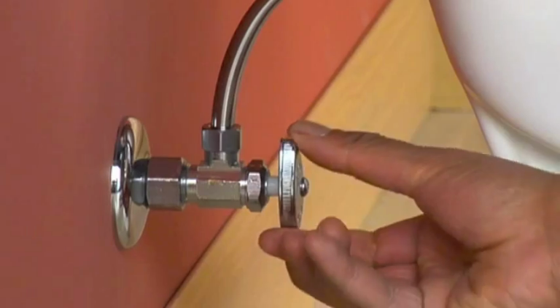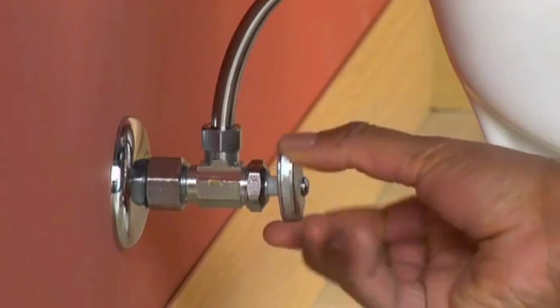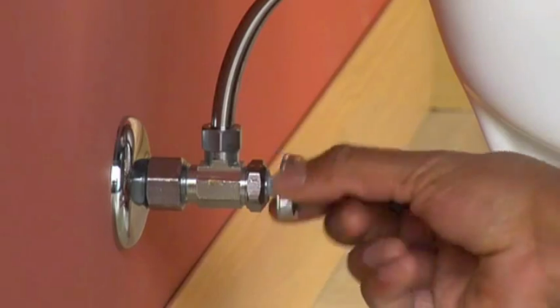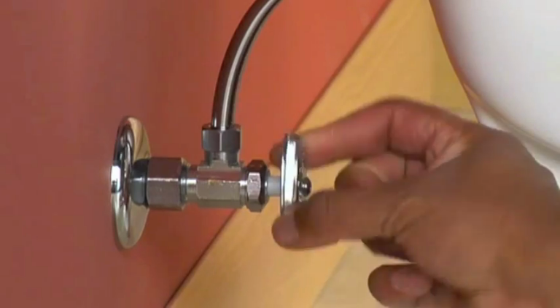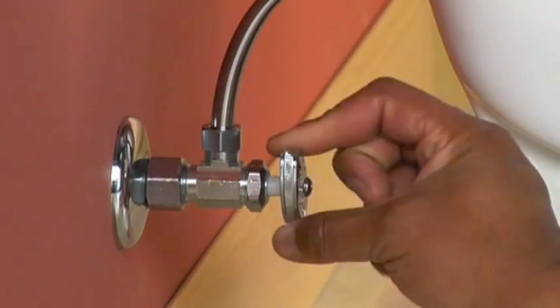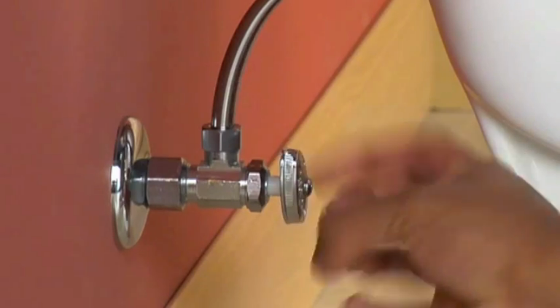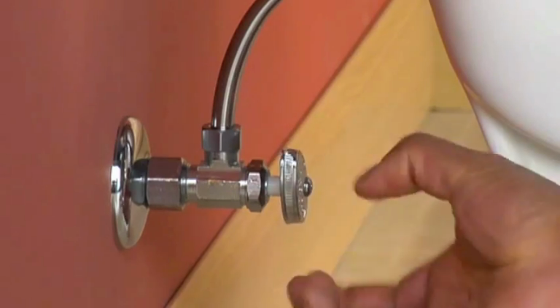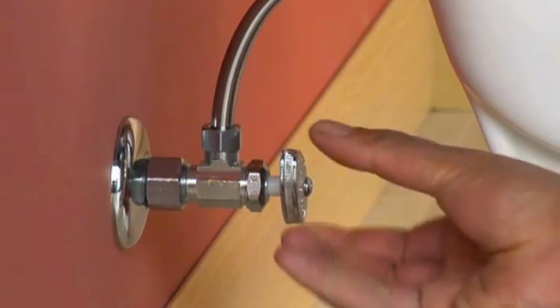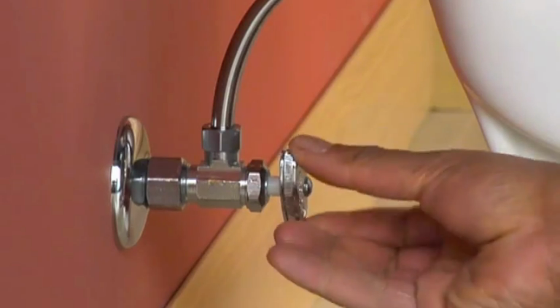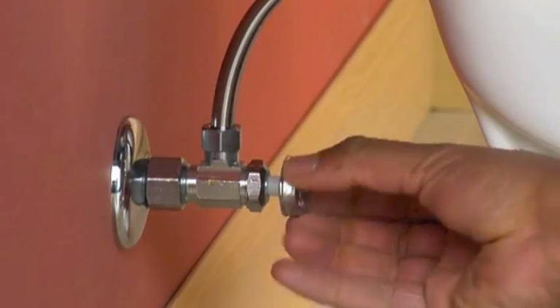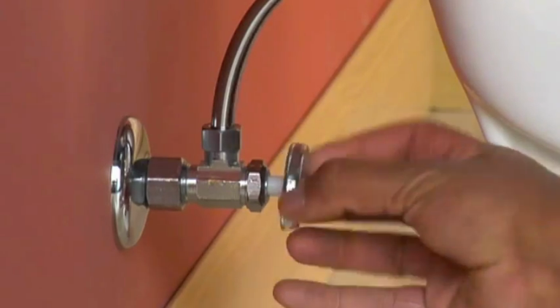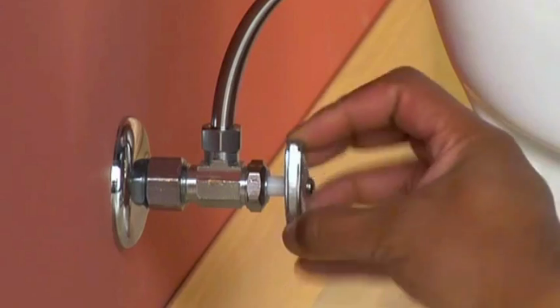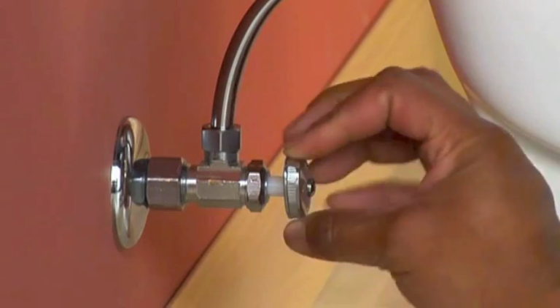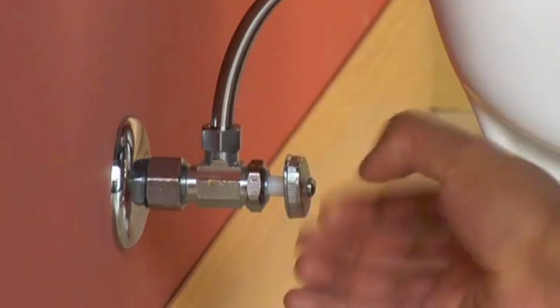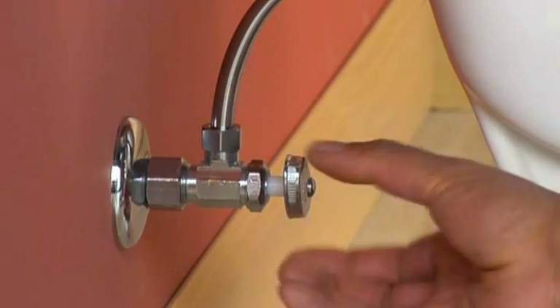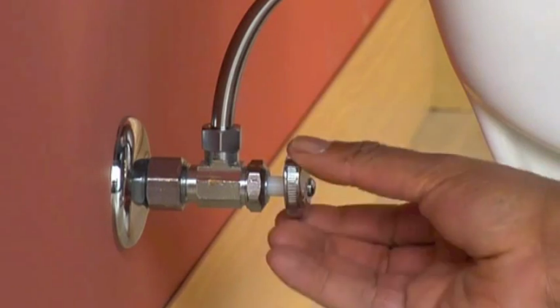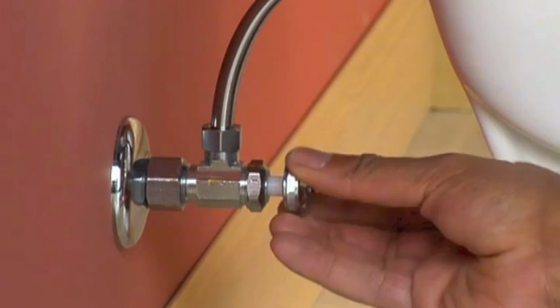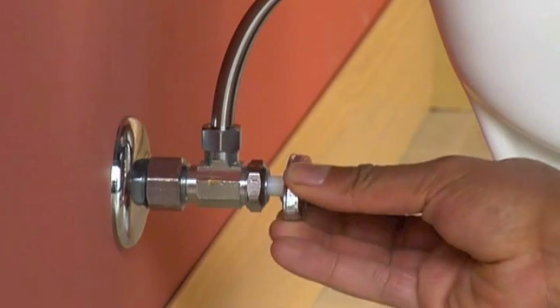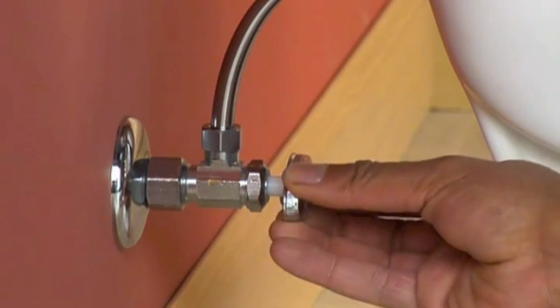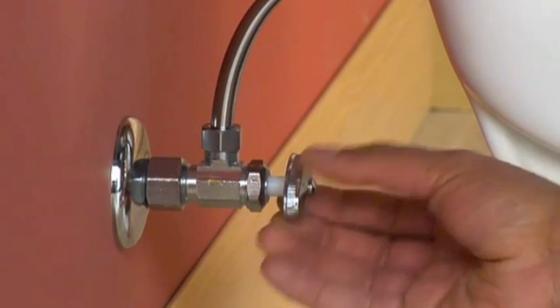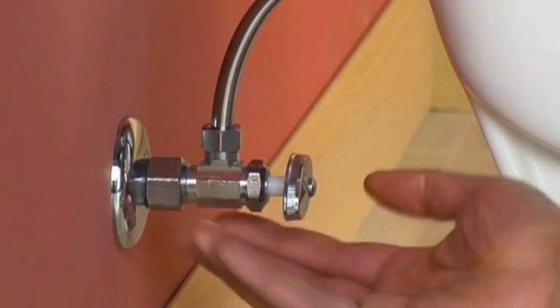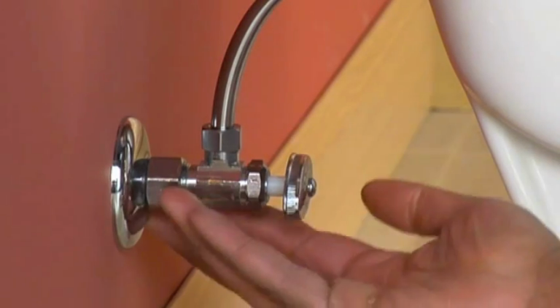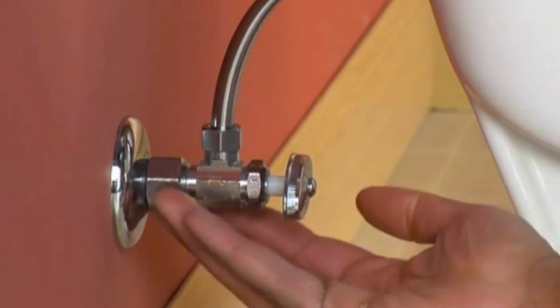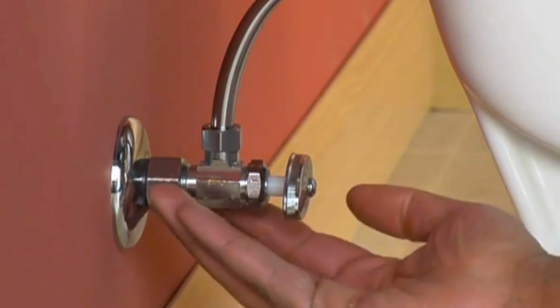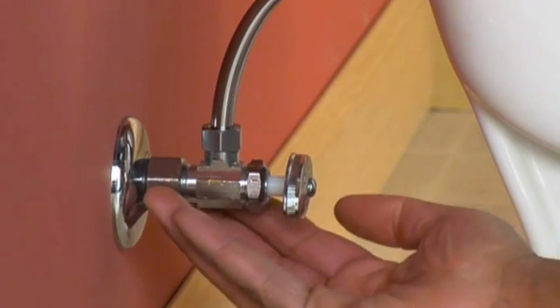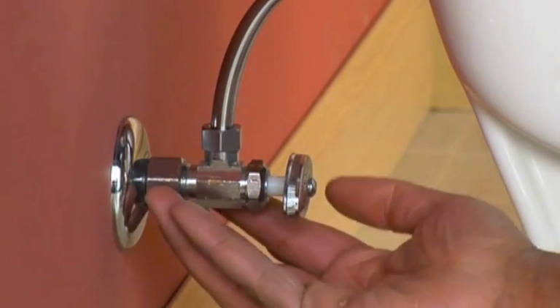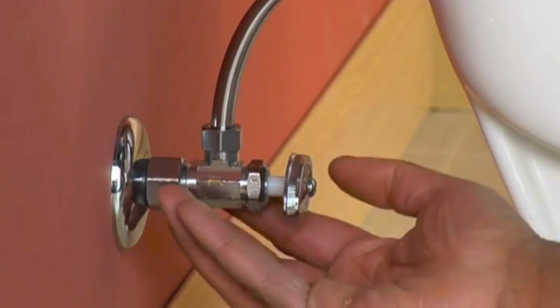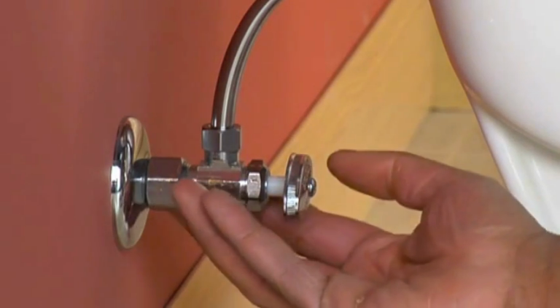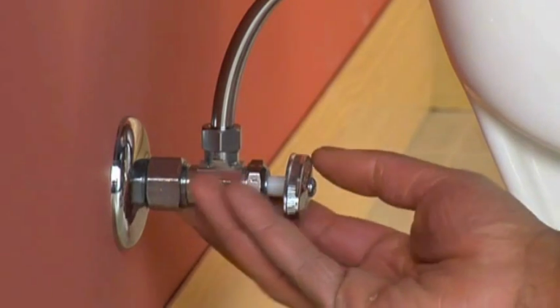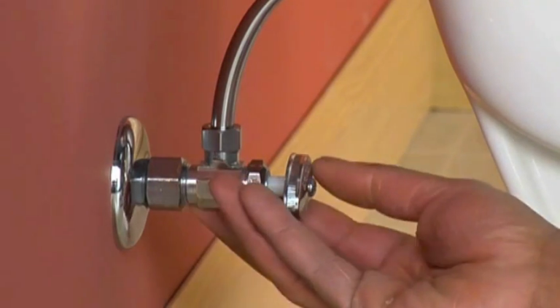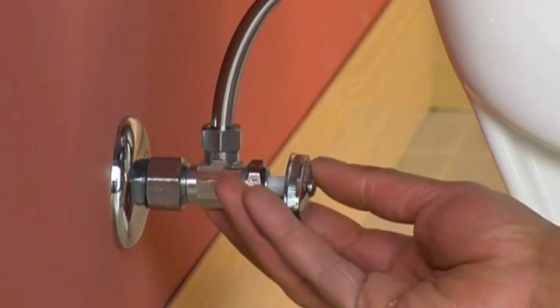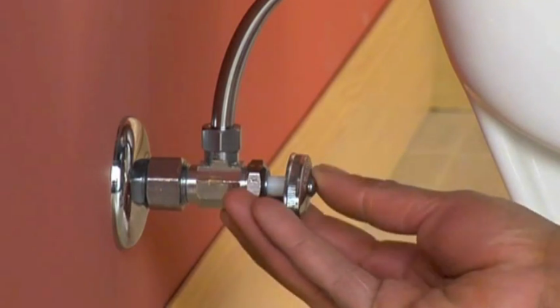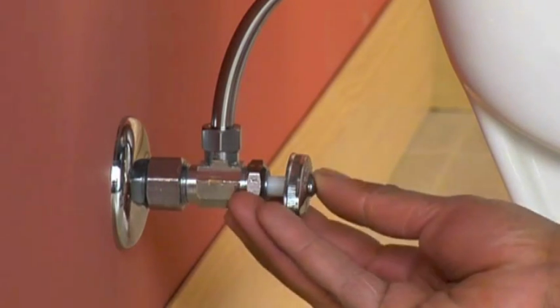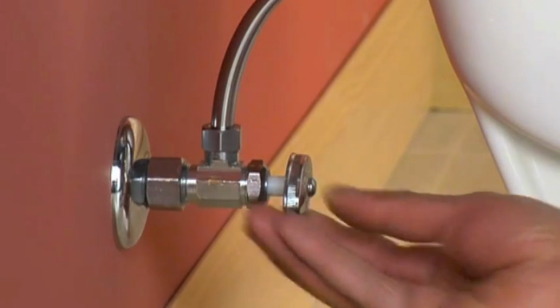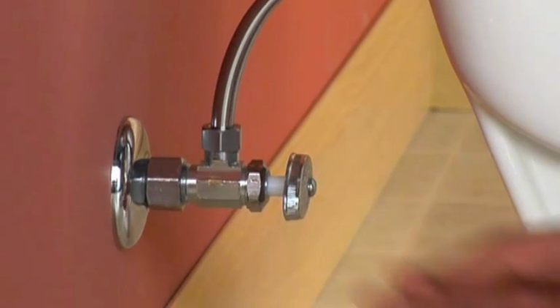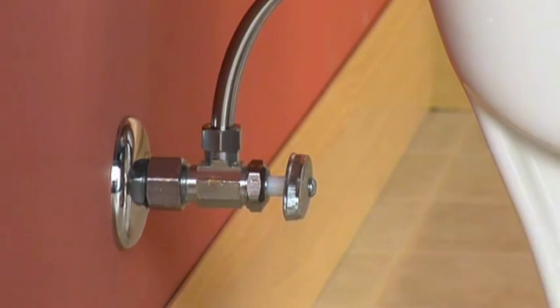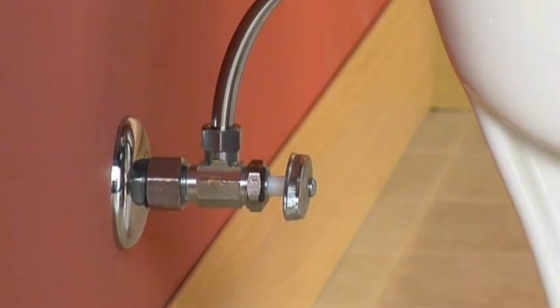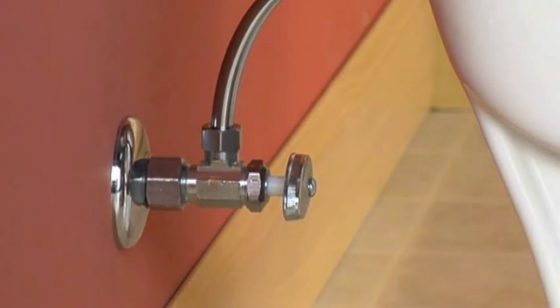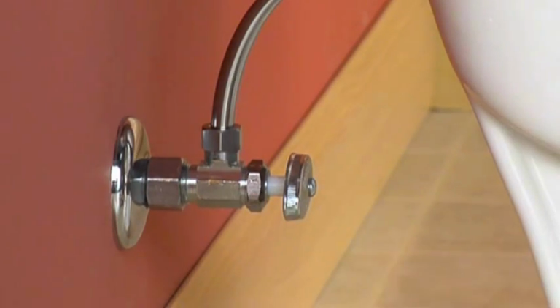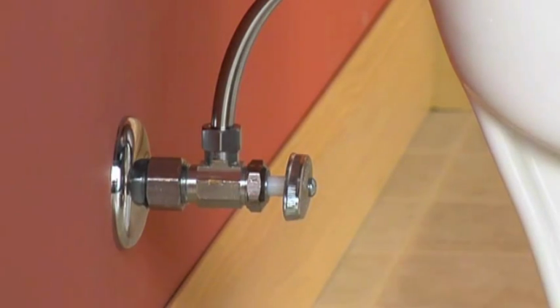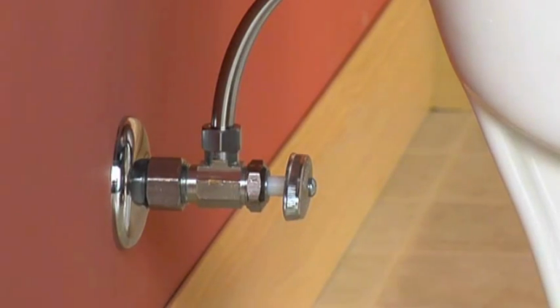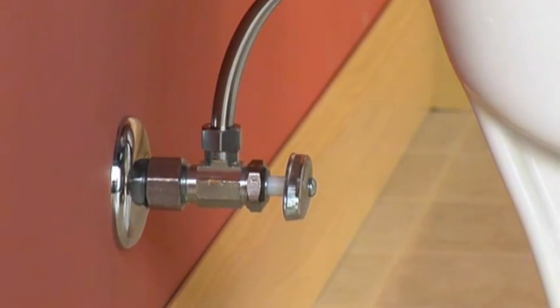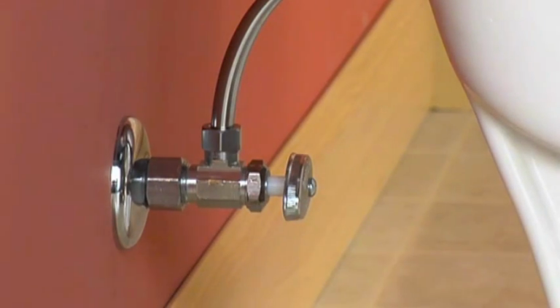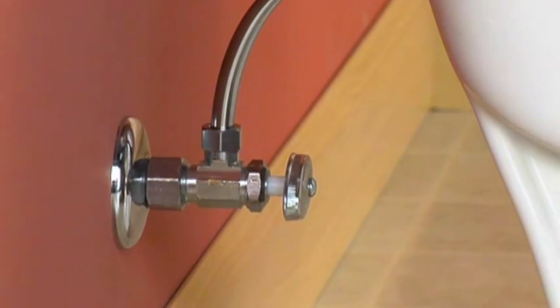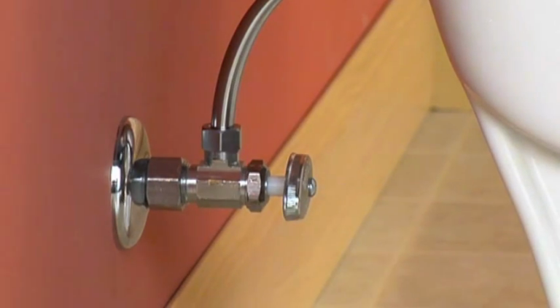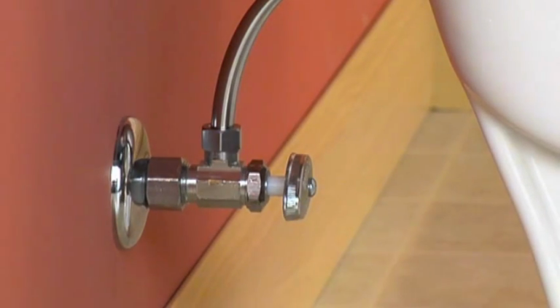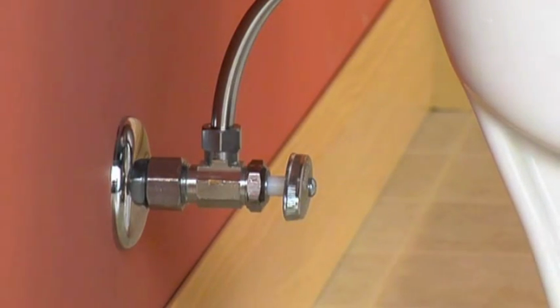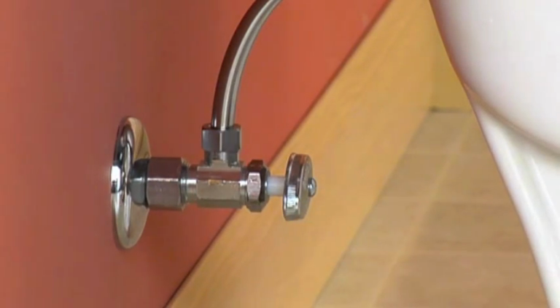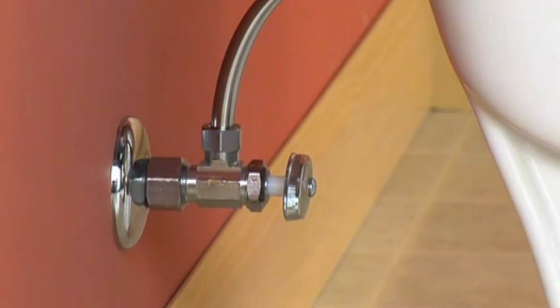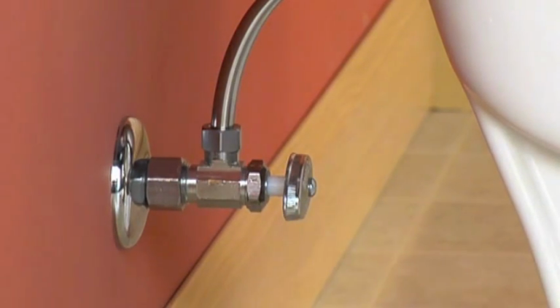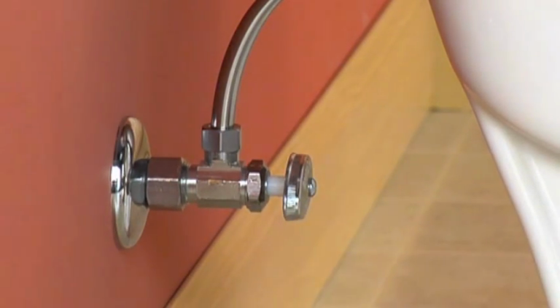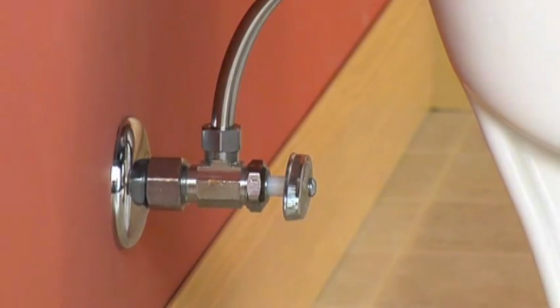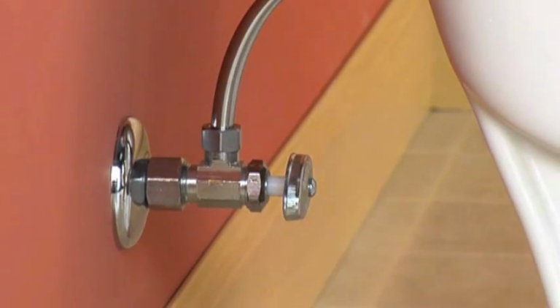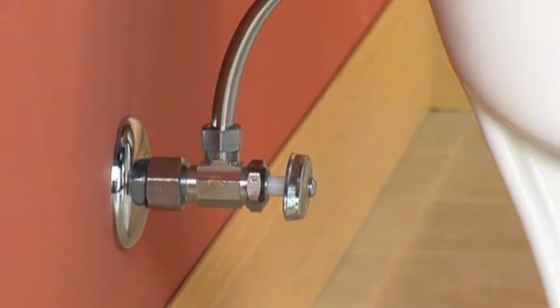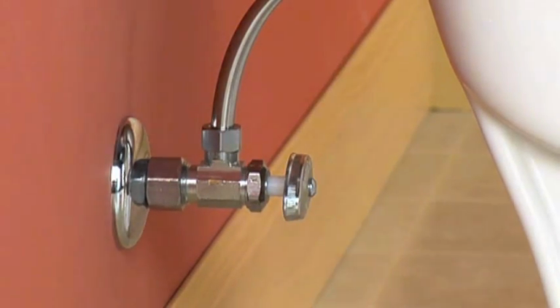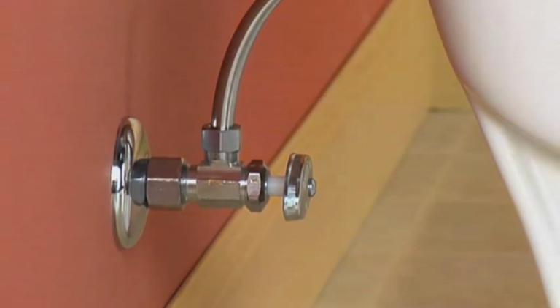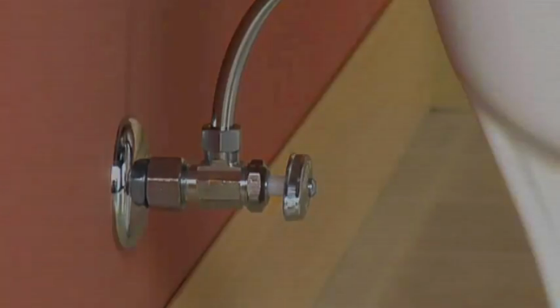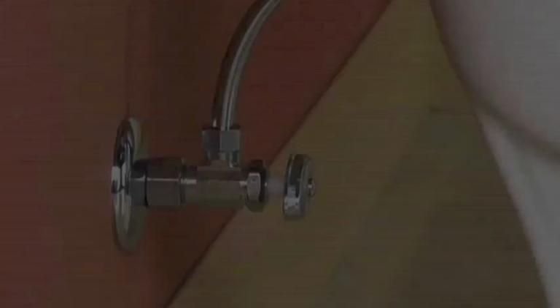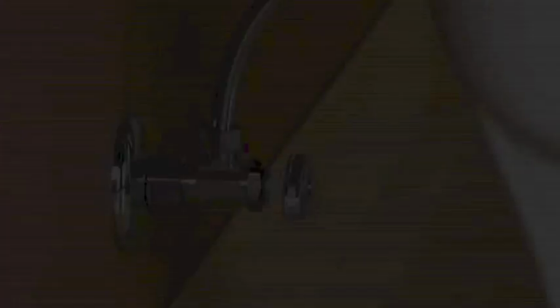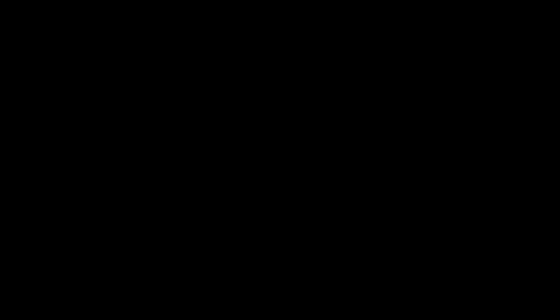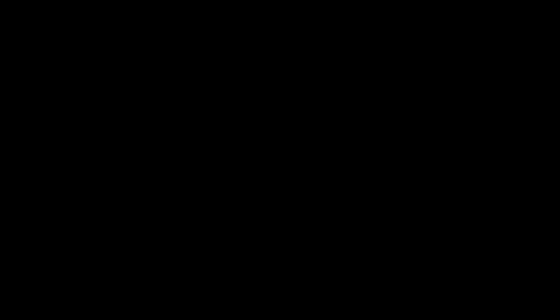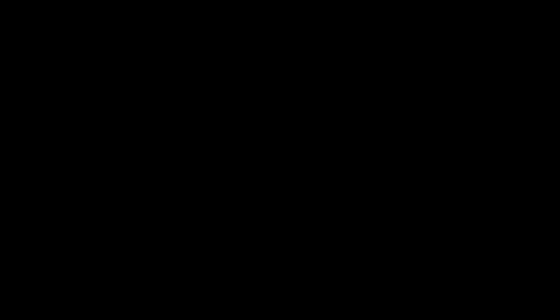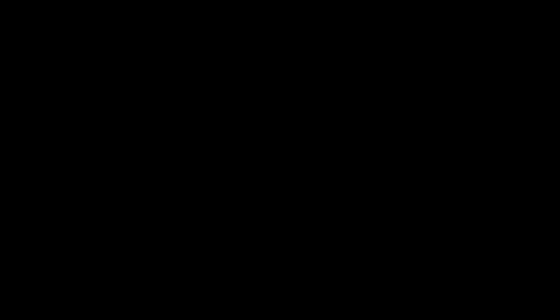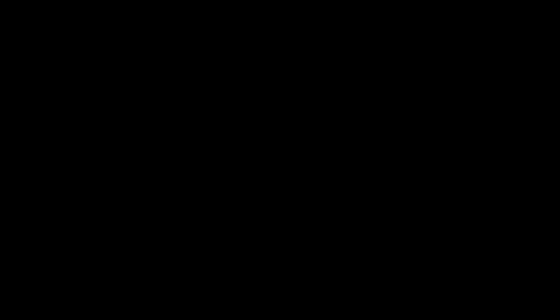Feel for any slow leaks after turning on the valve and tighten the fittings if necessary.